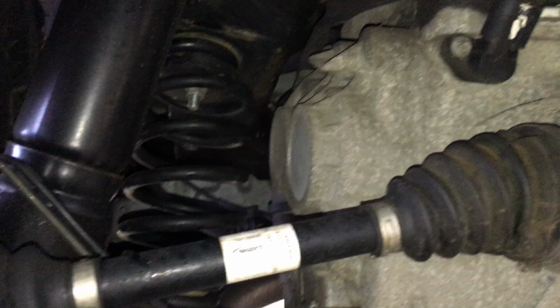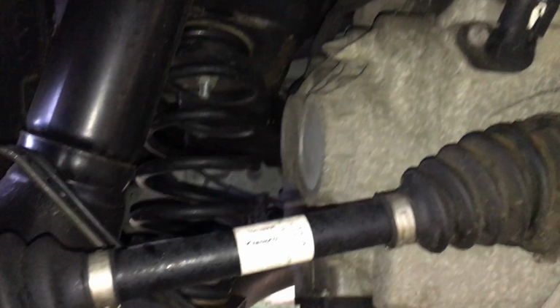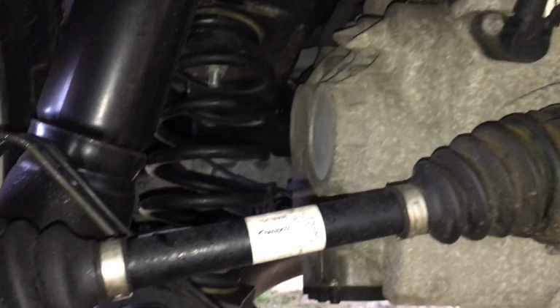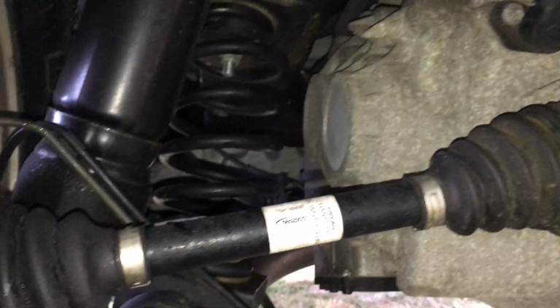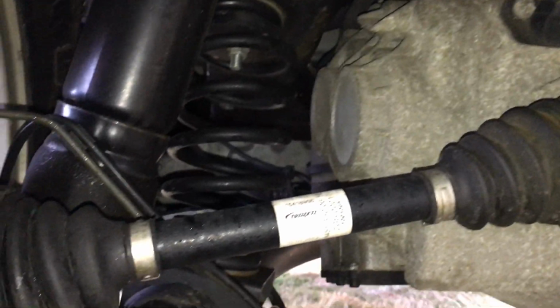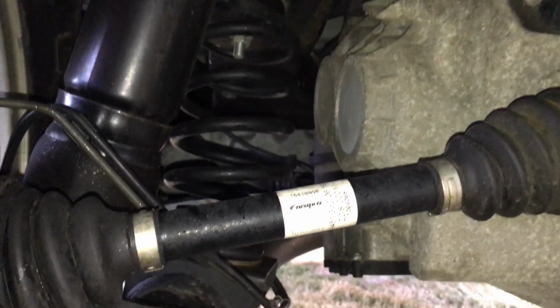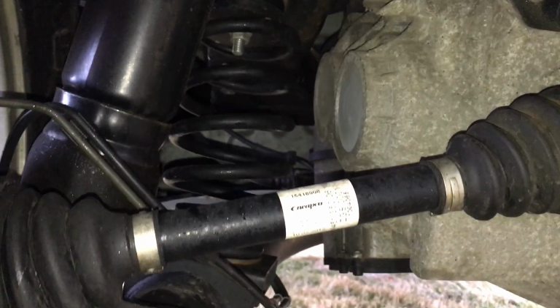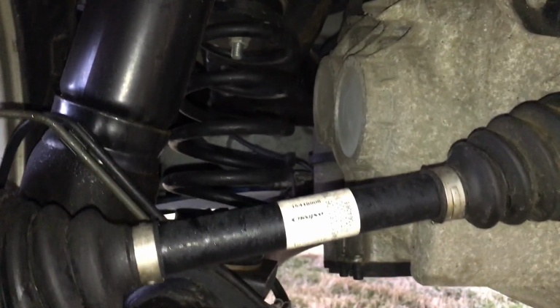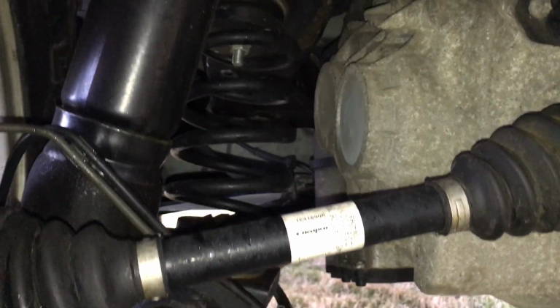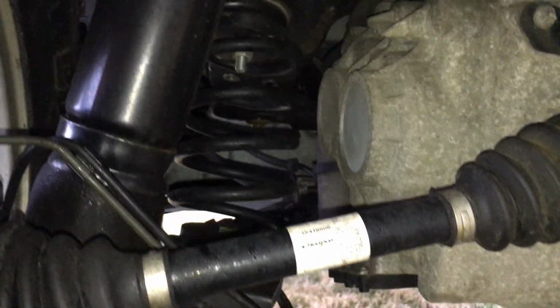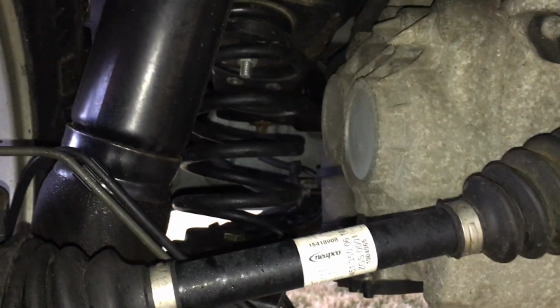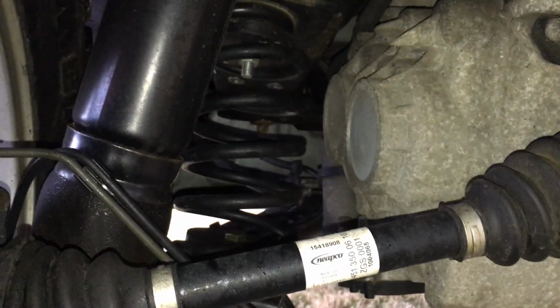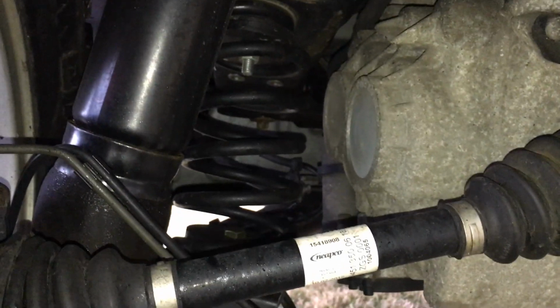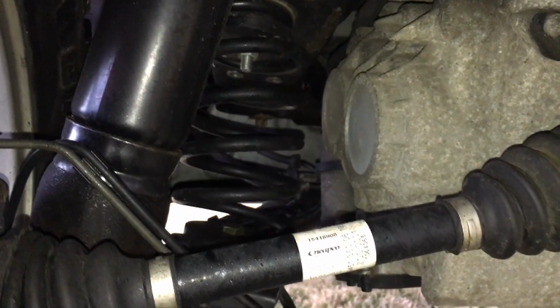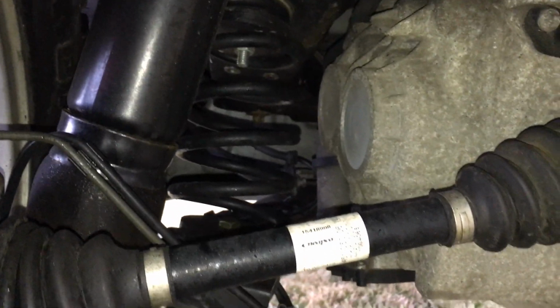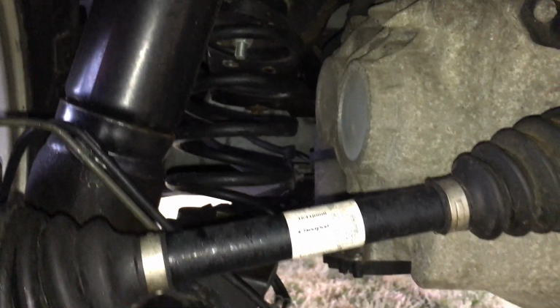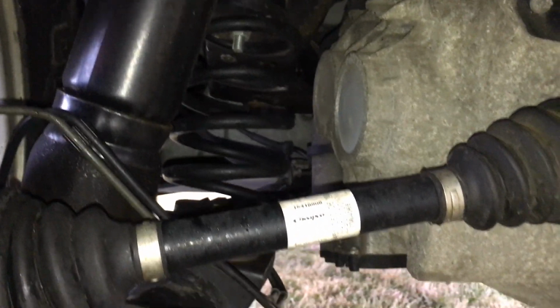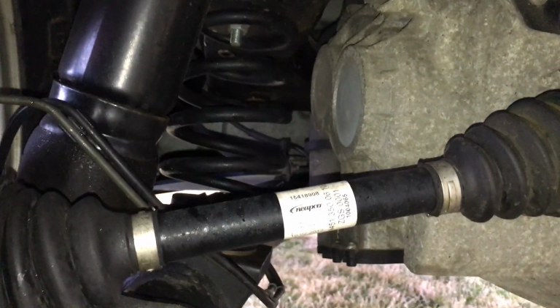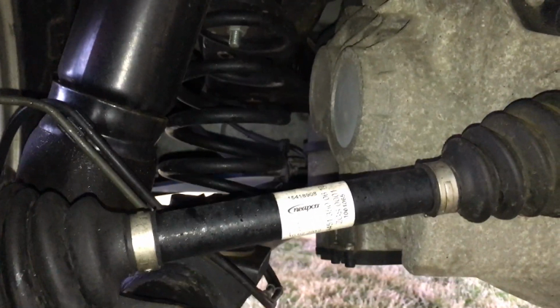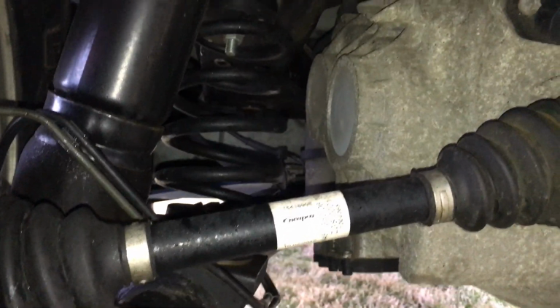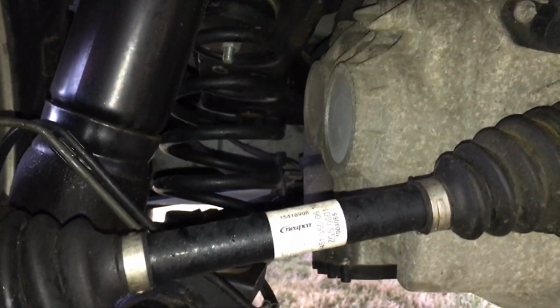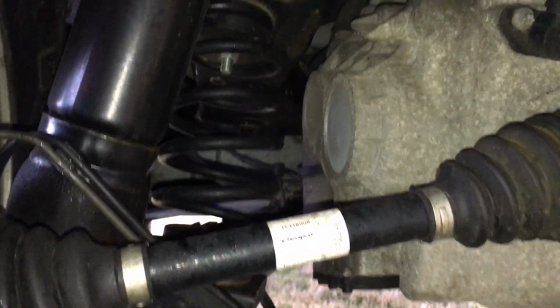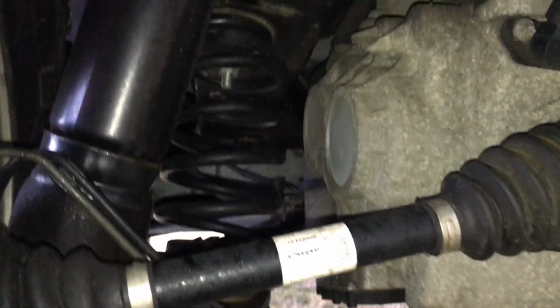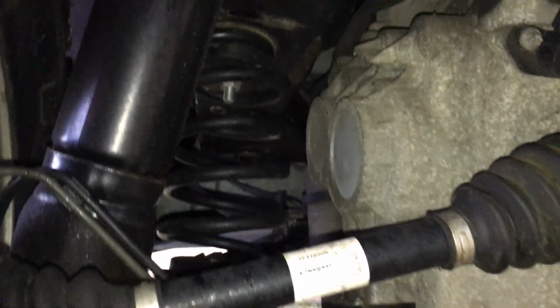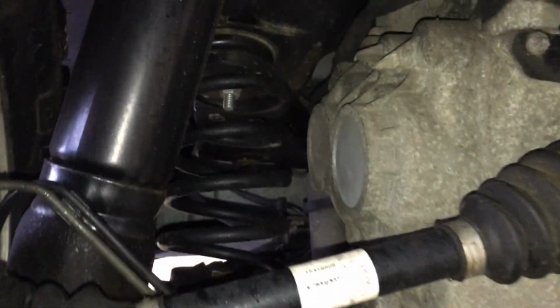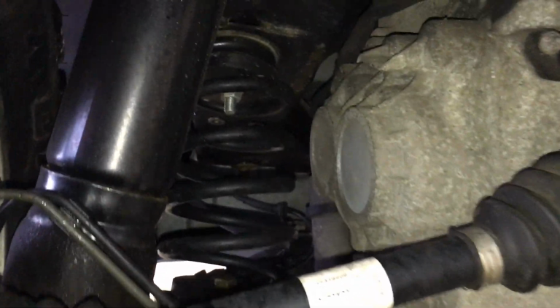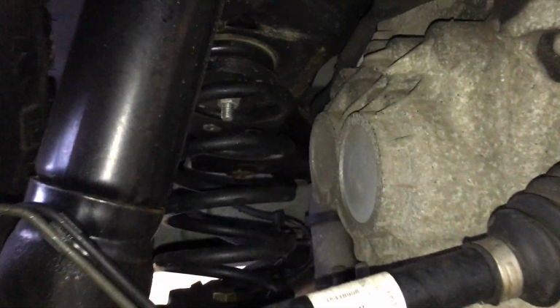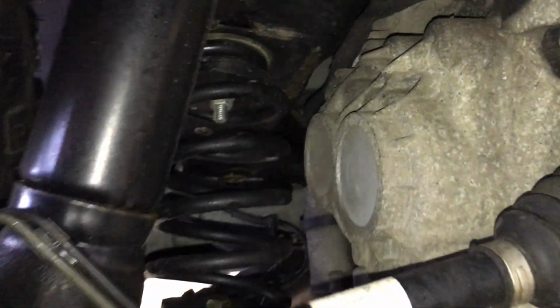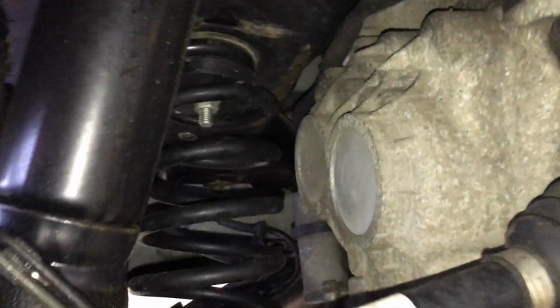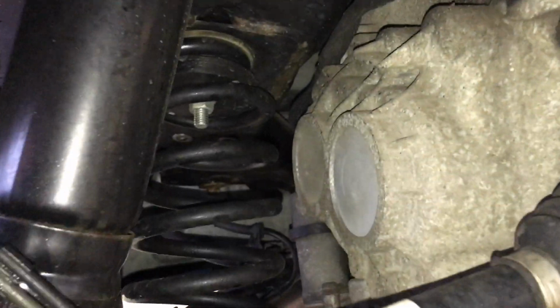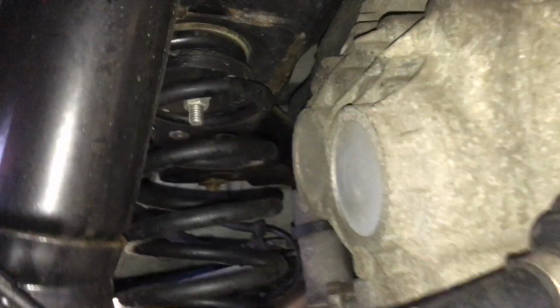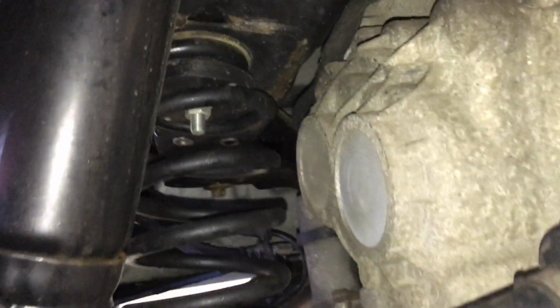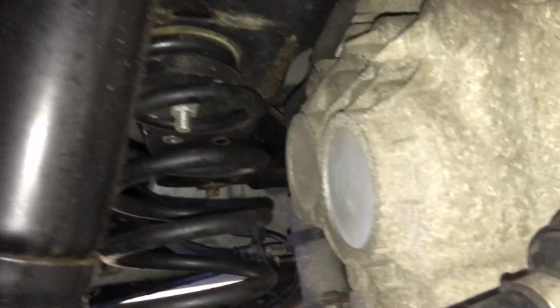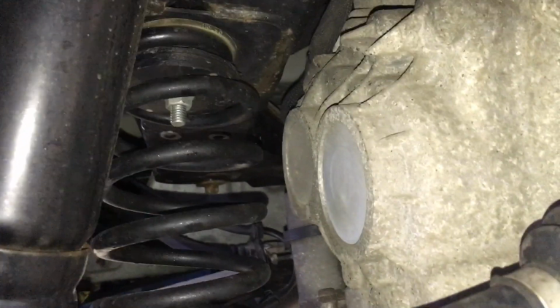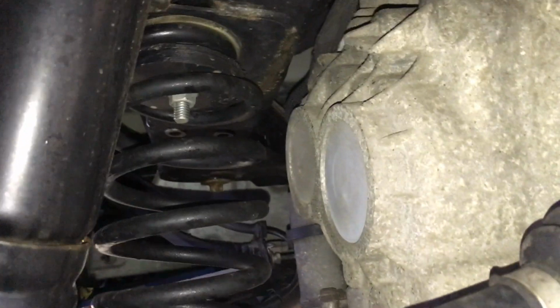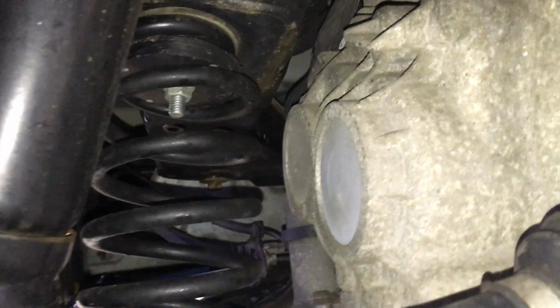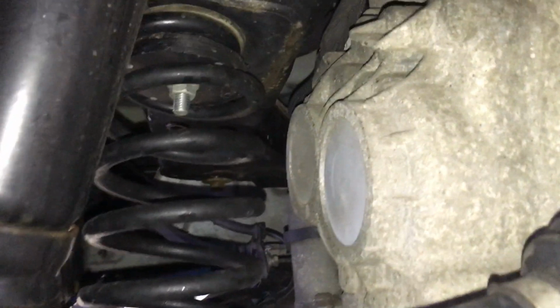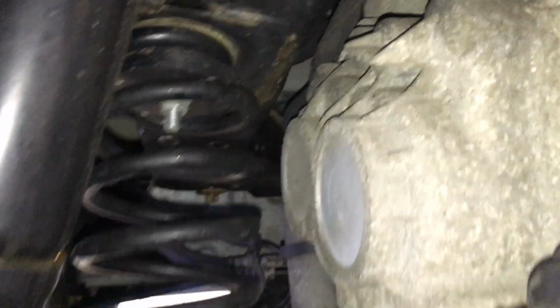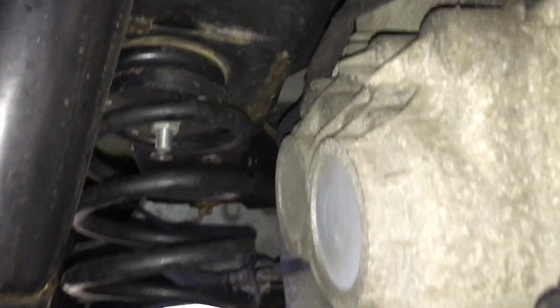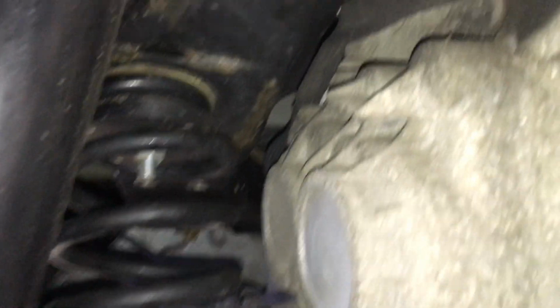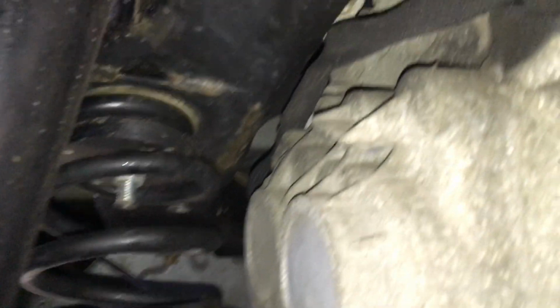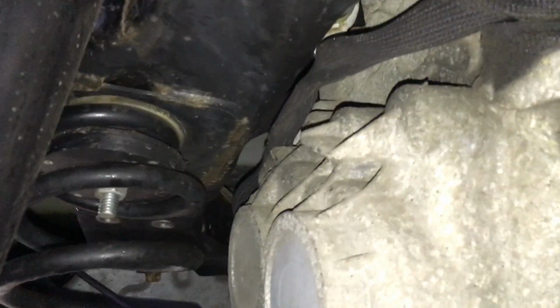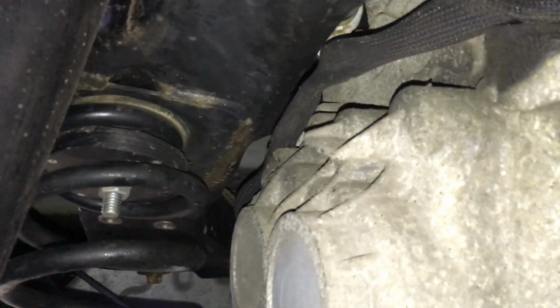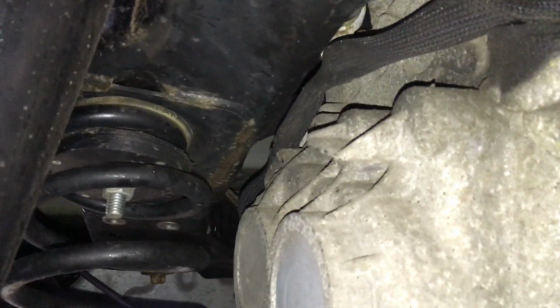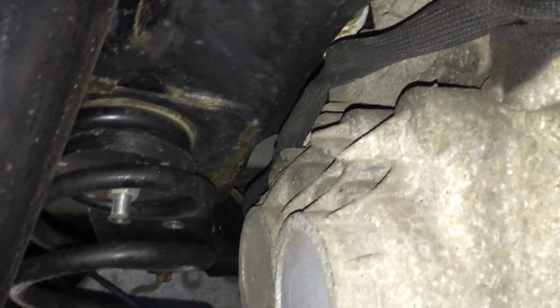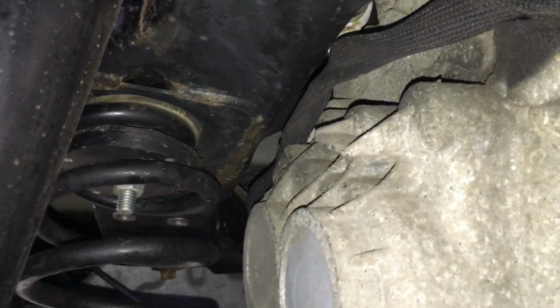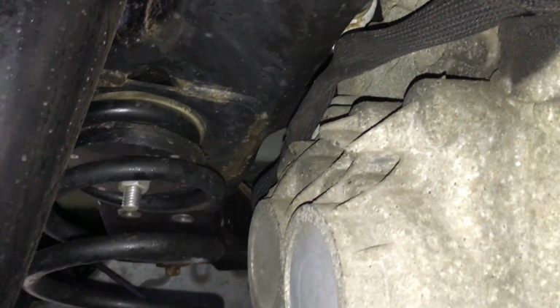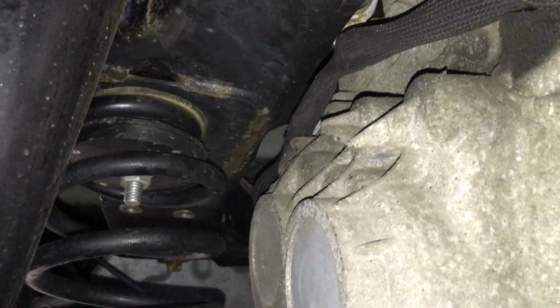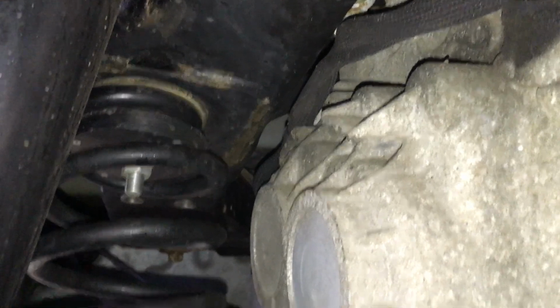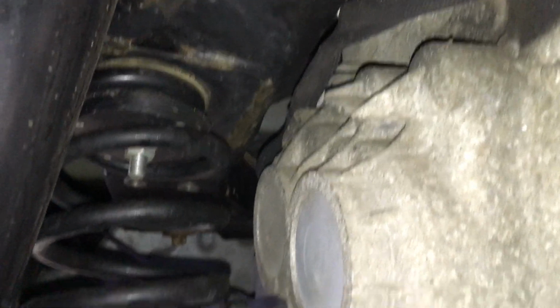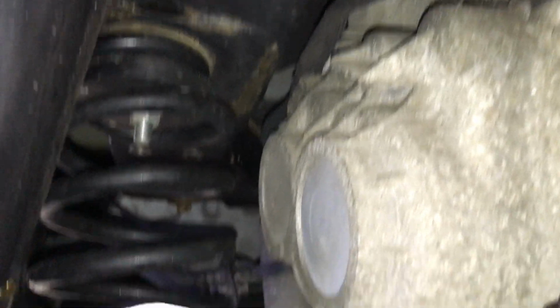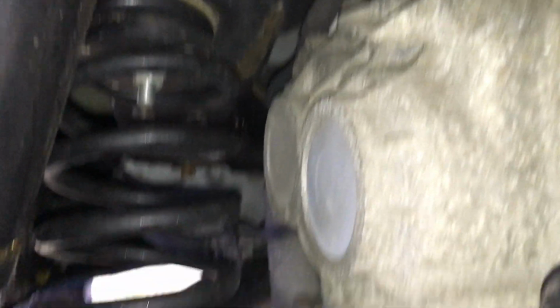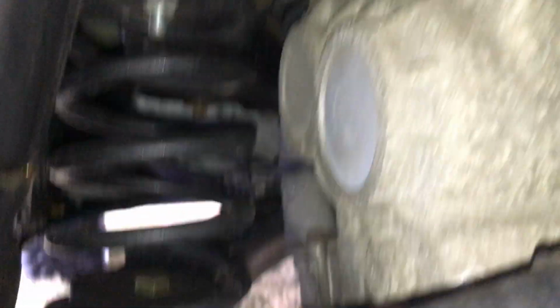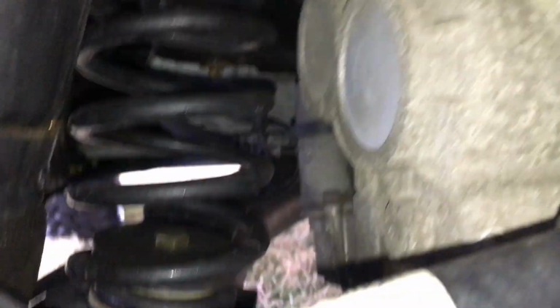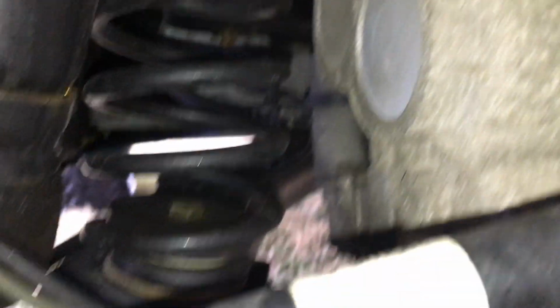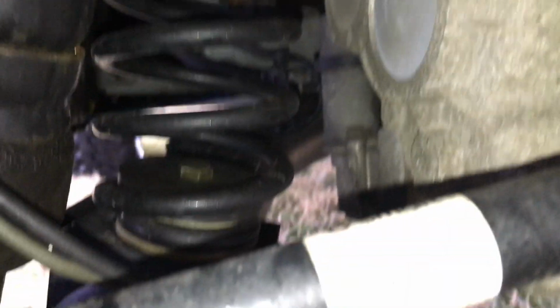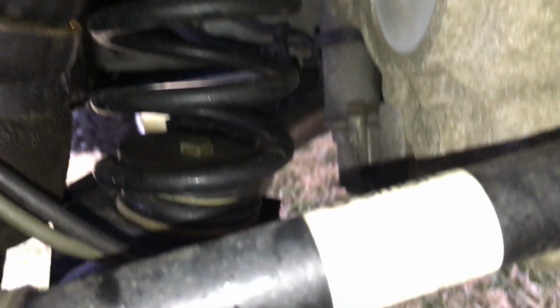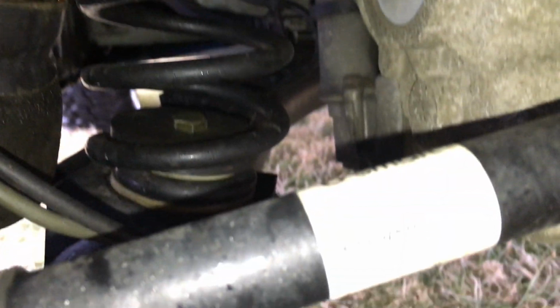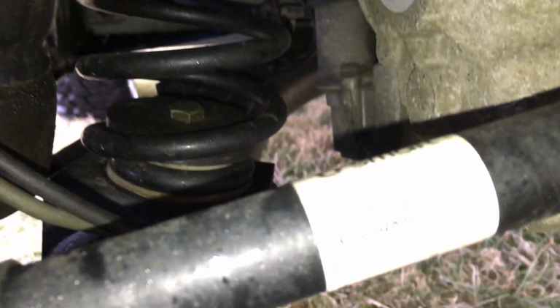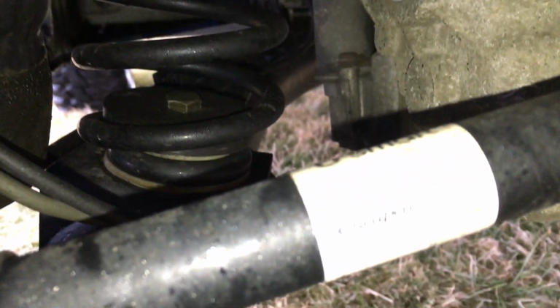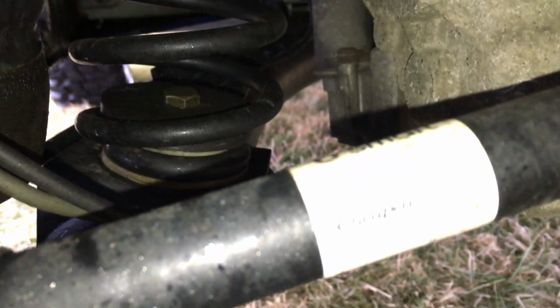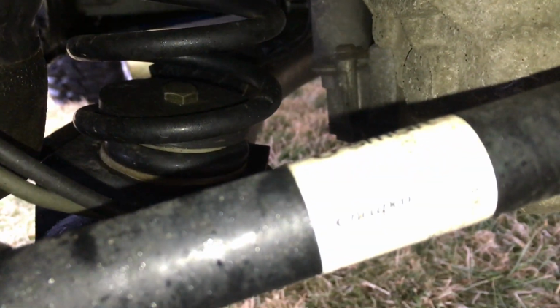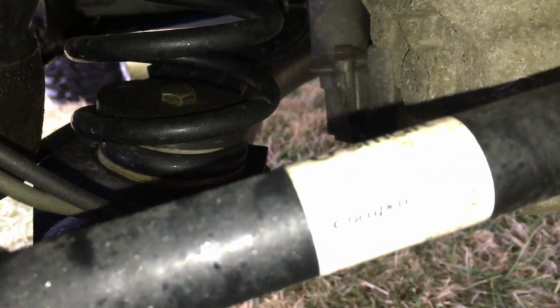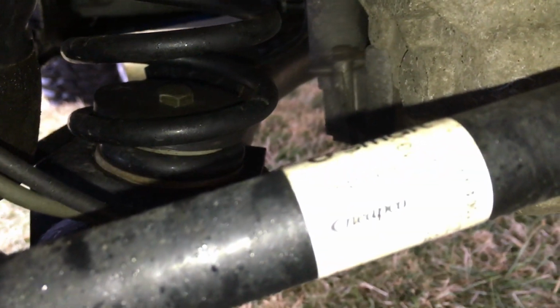Here's a look at the rear spring. I can't tell if that's original — it doesn't look to have any aftermarket spacers above it or below it.